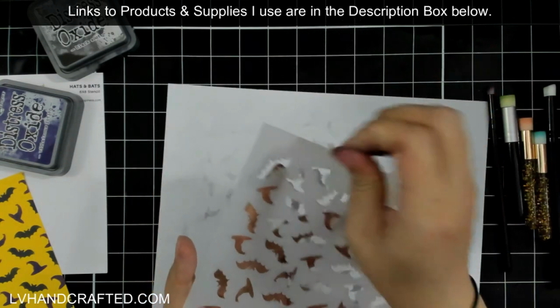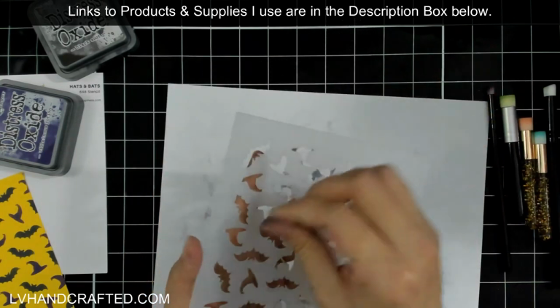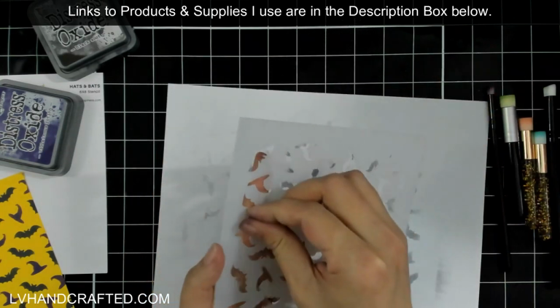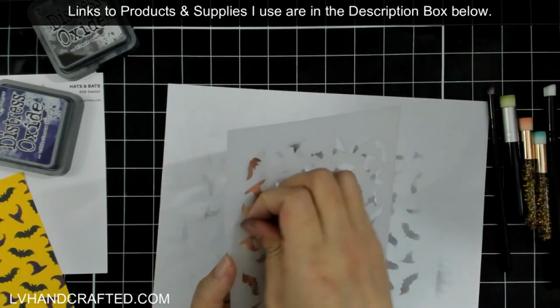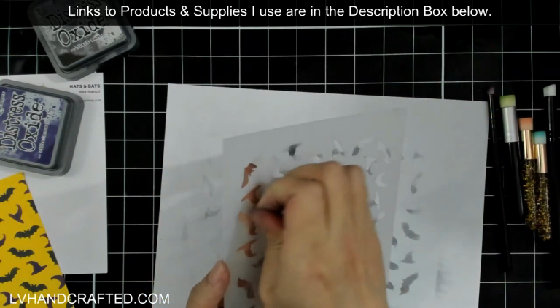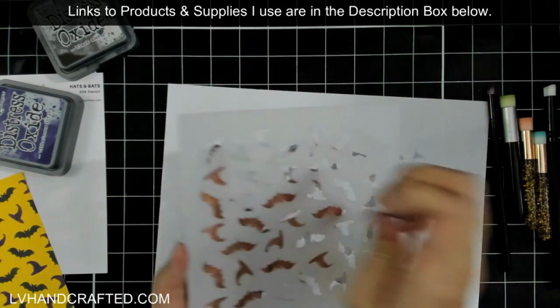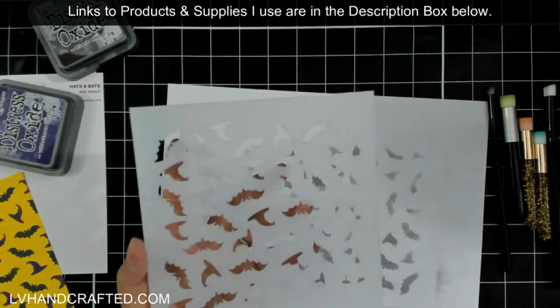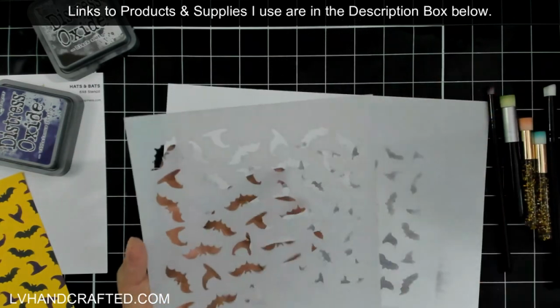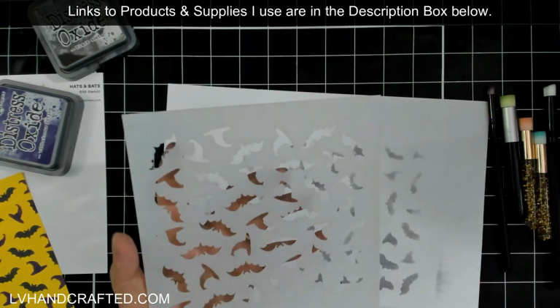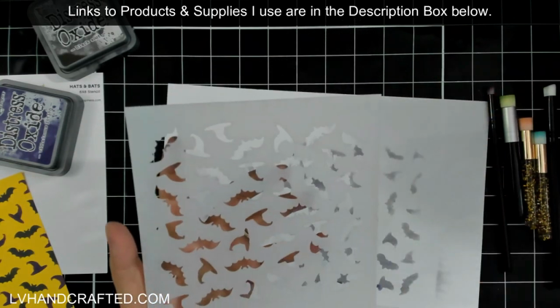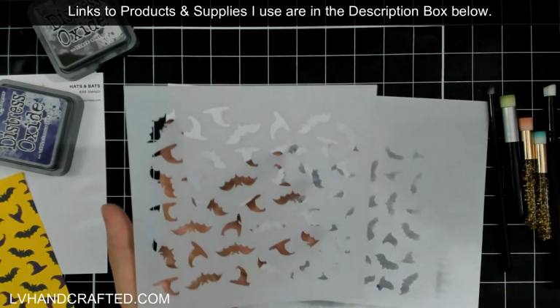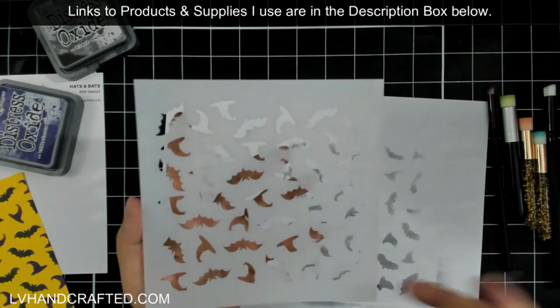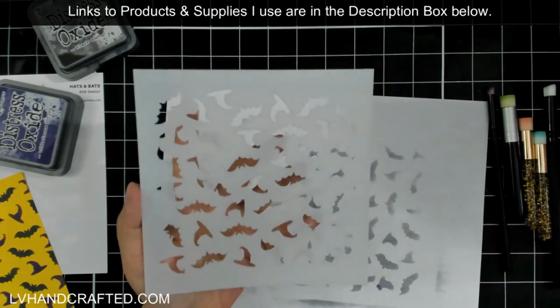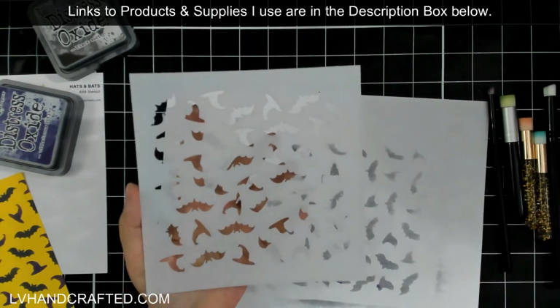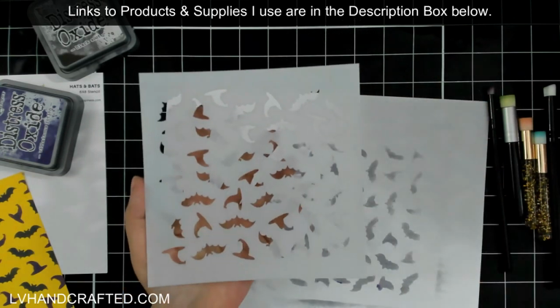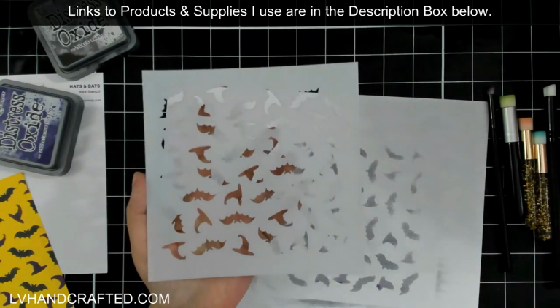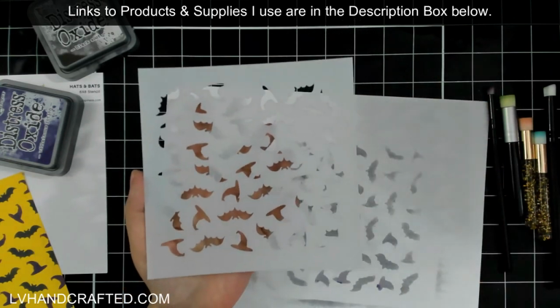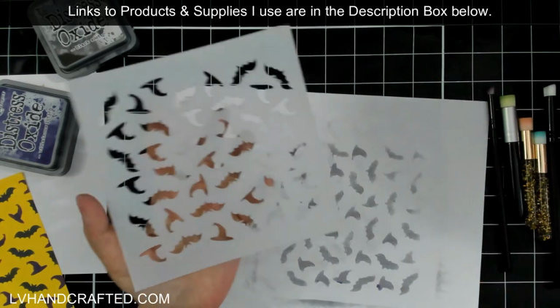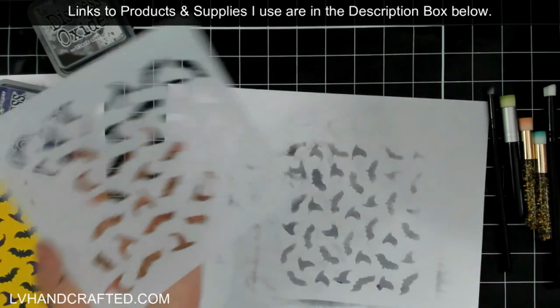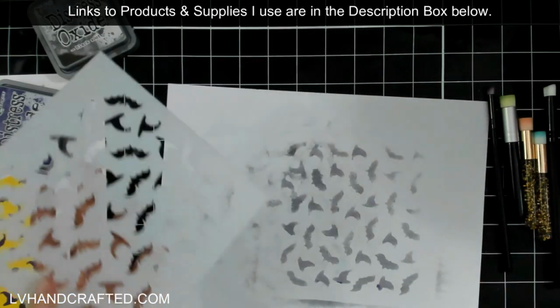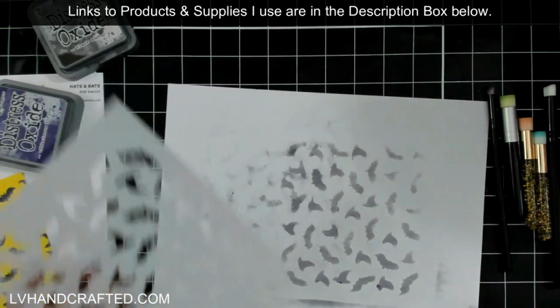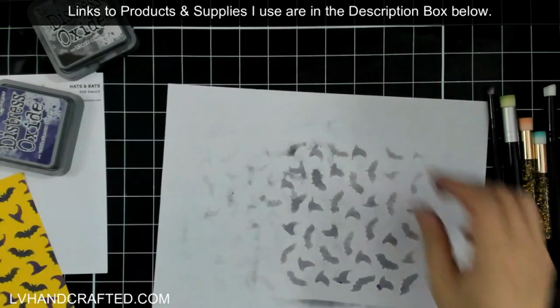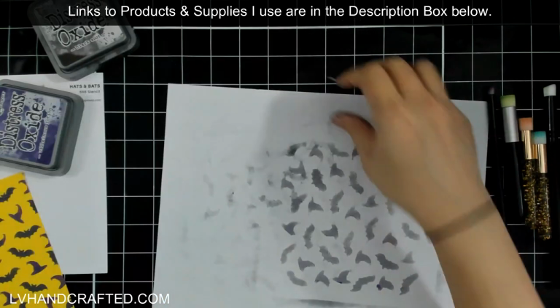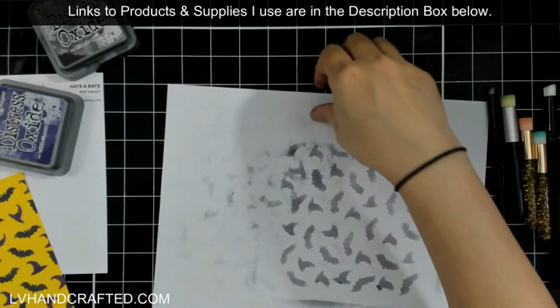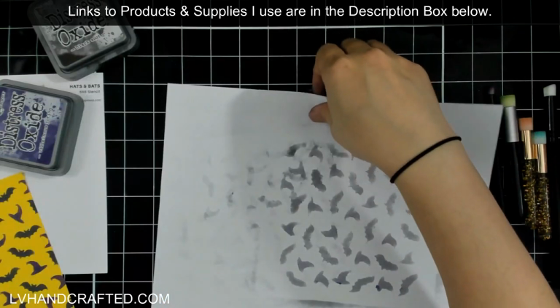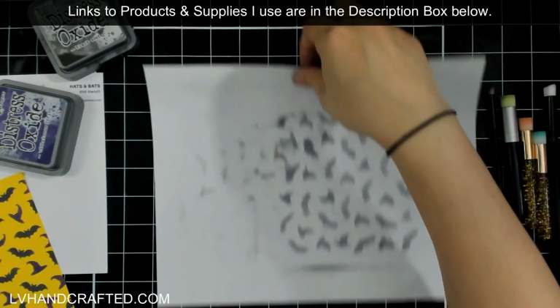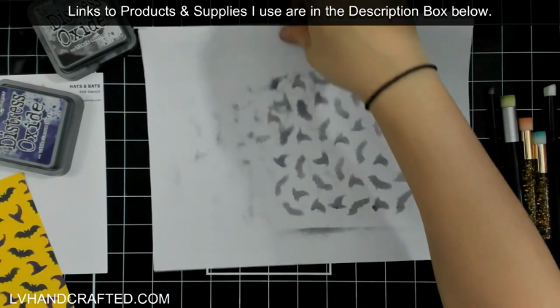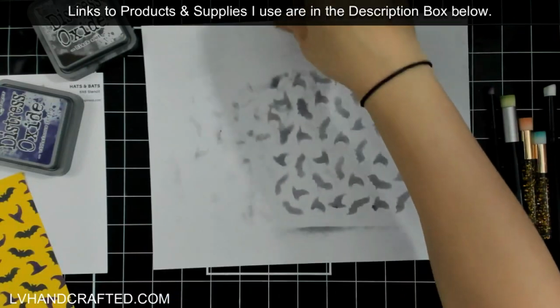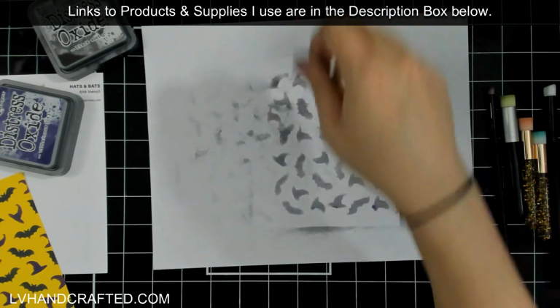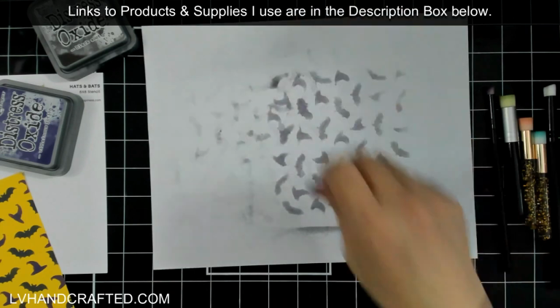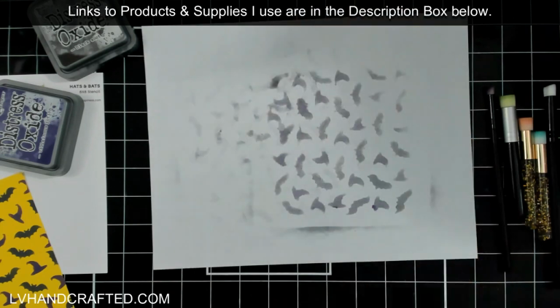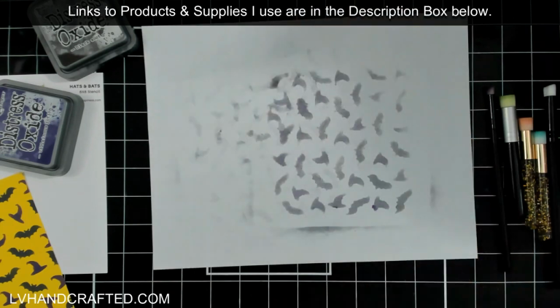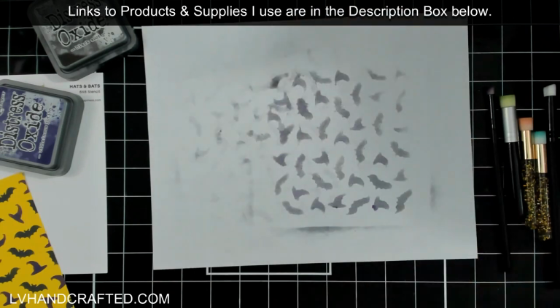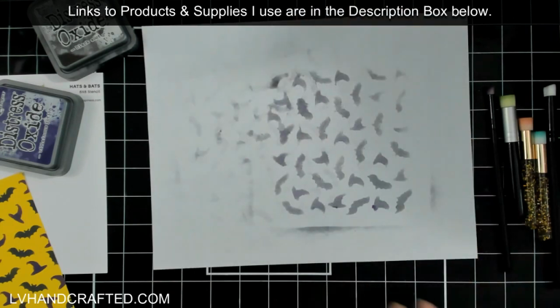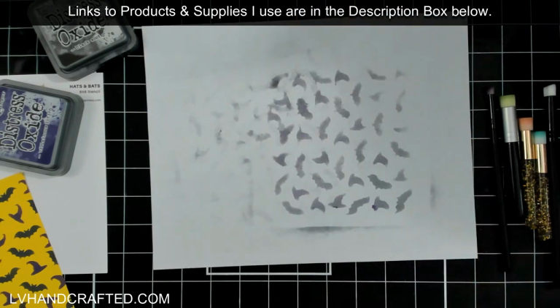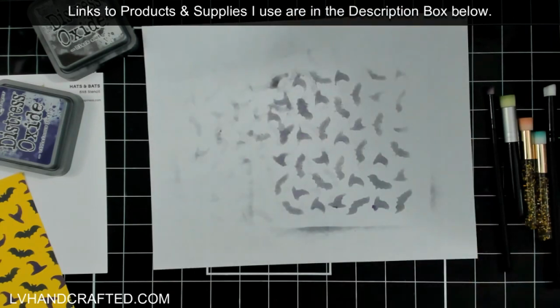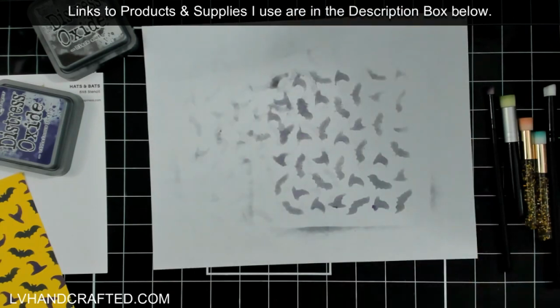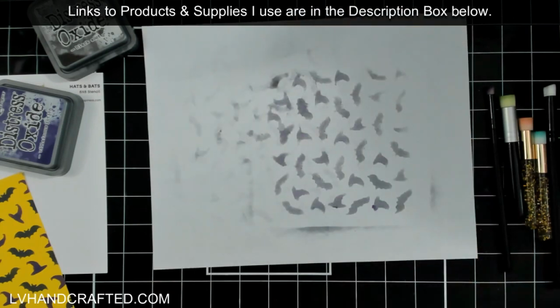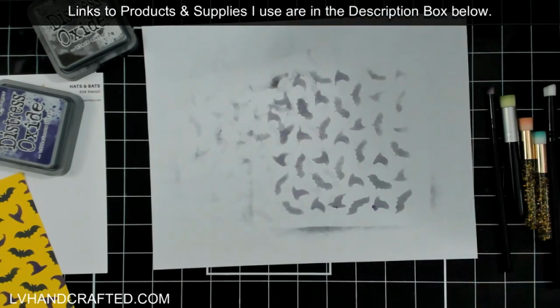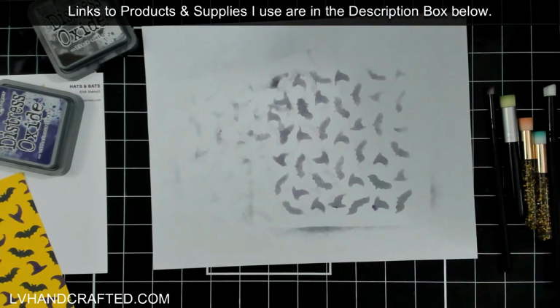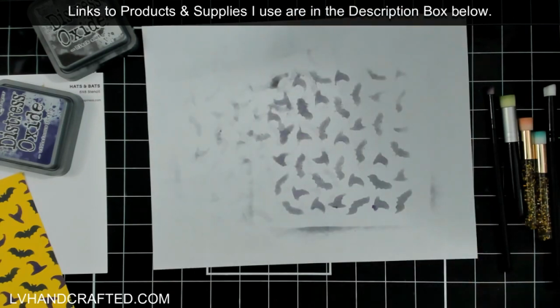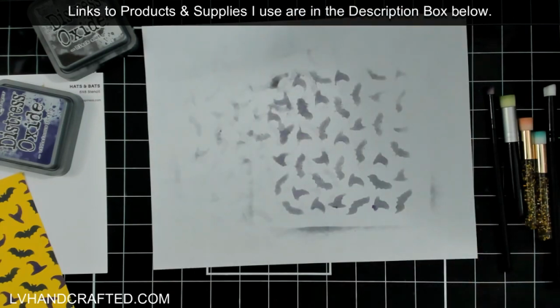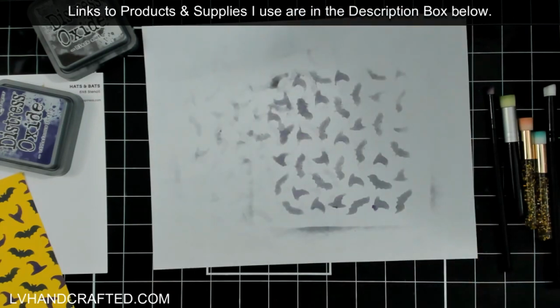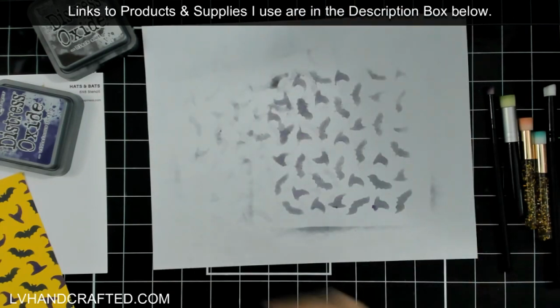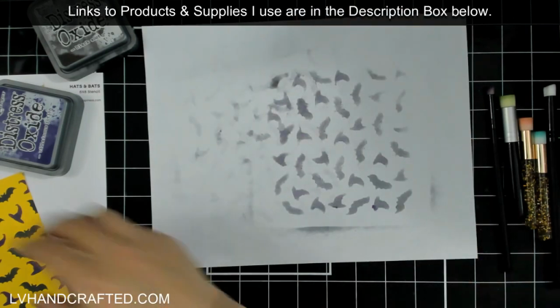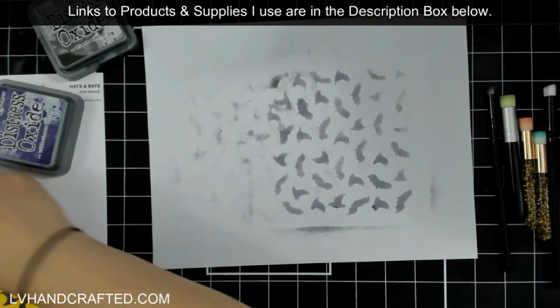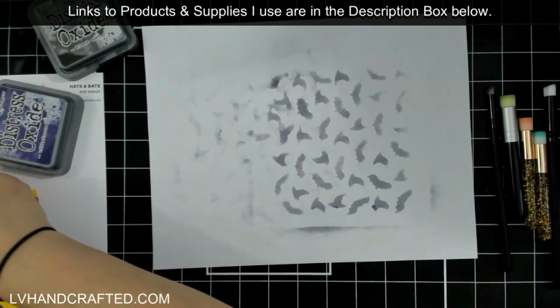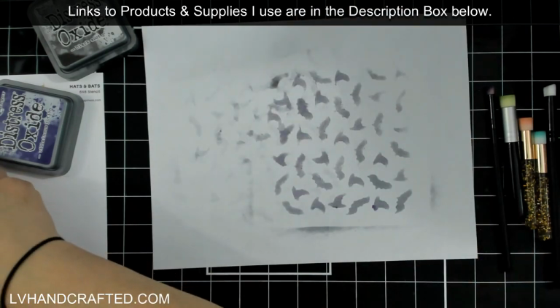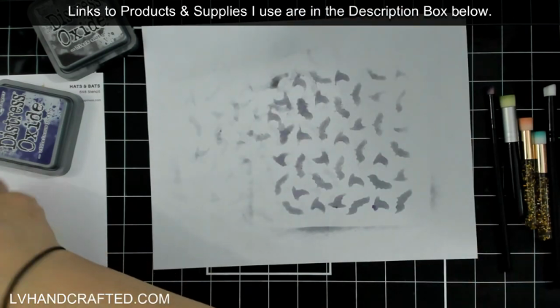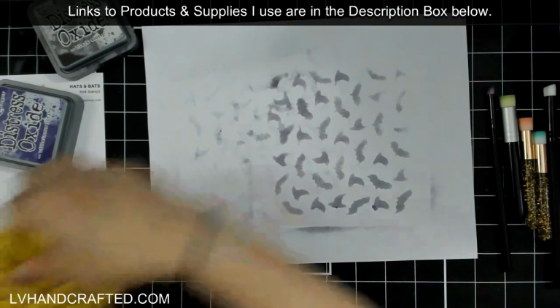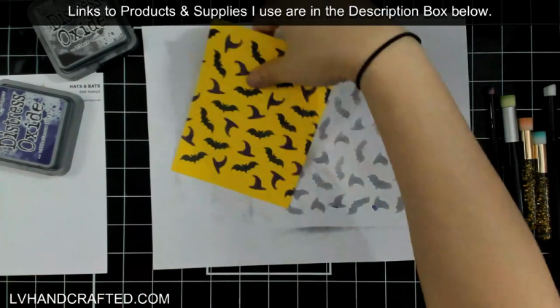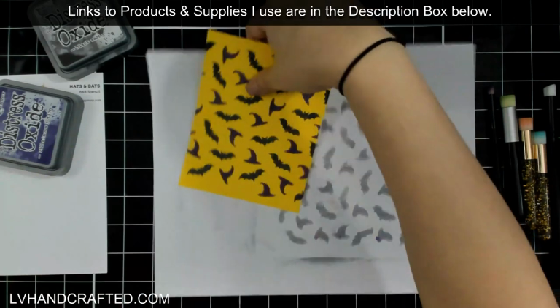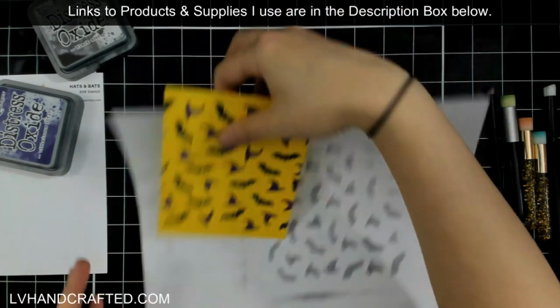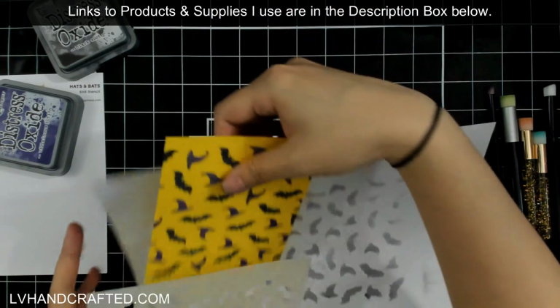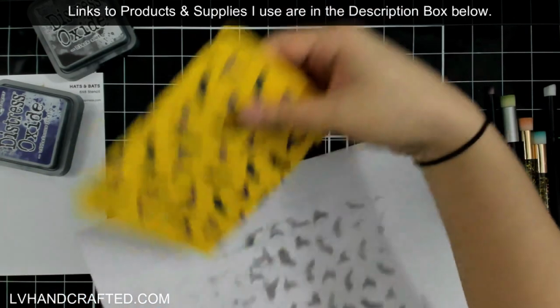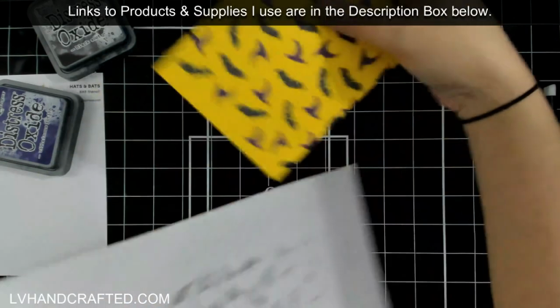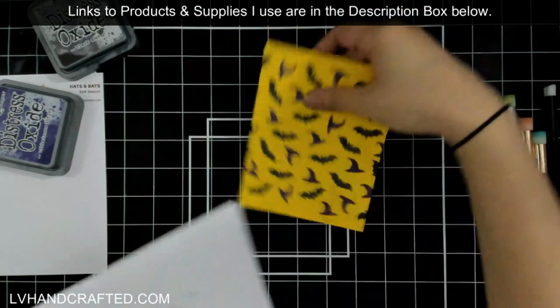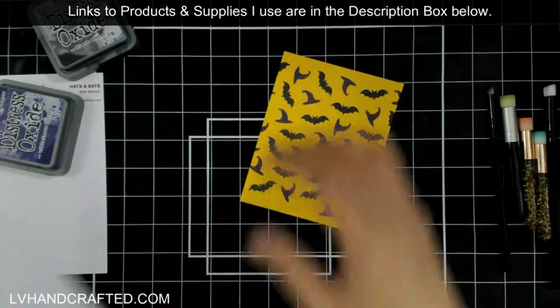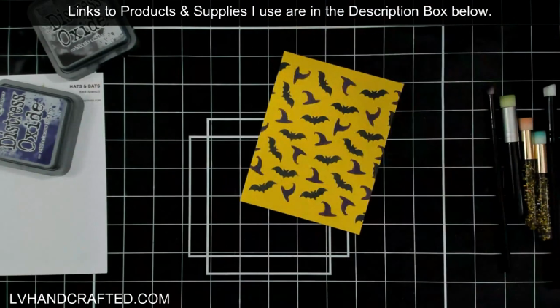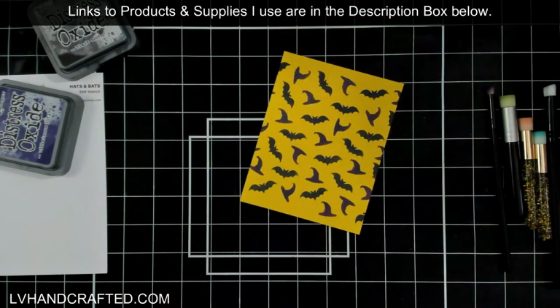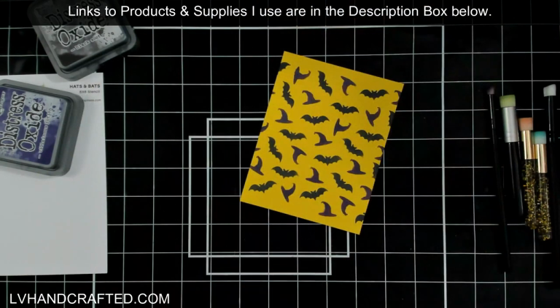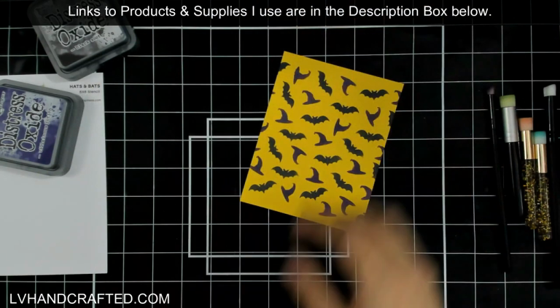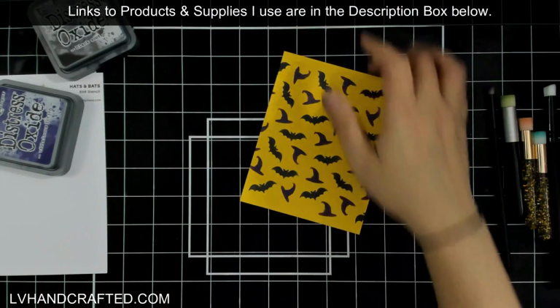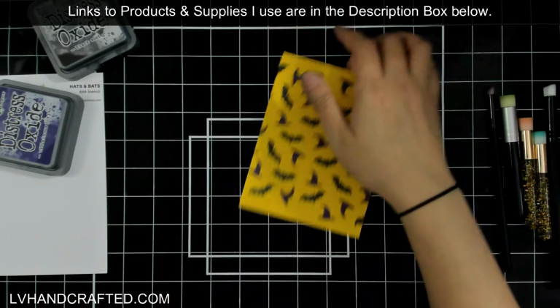Now let me show you some amazing projects that the Cat Scrappiness Creative Crew has created showcasing some of our latest stencils.